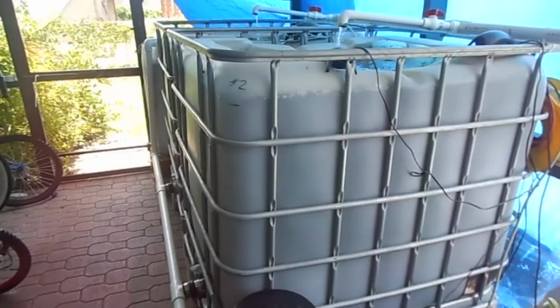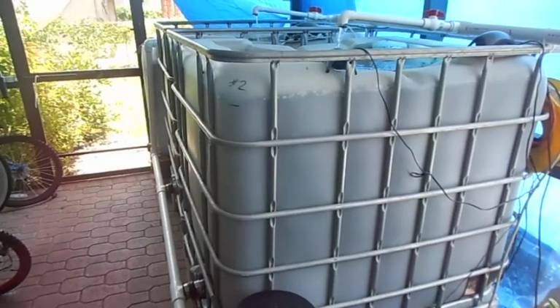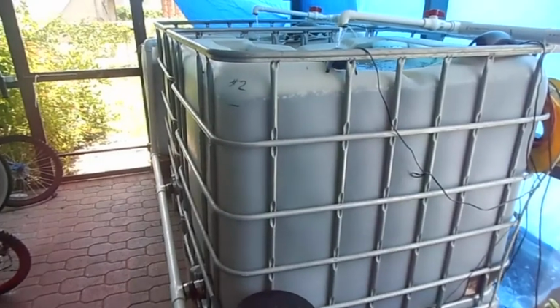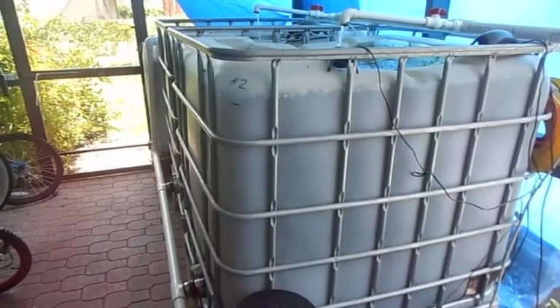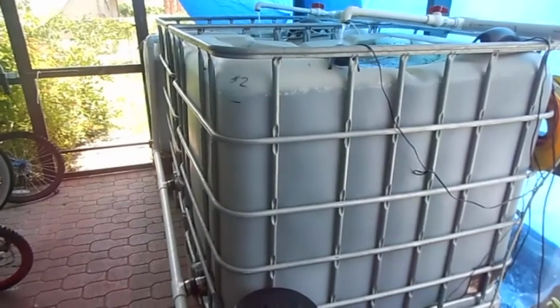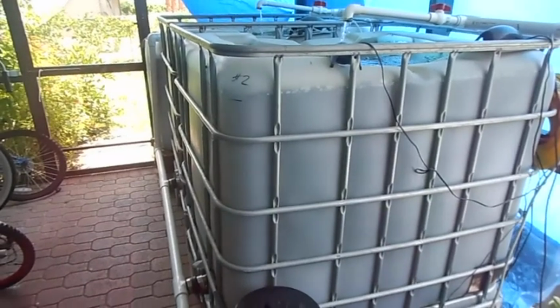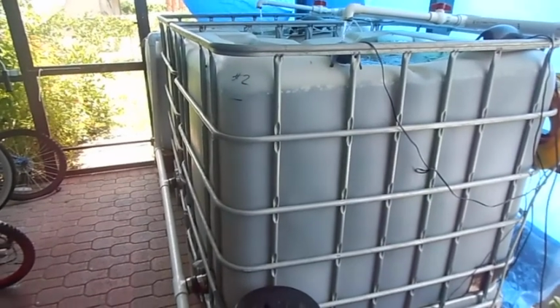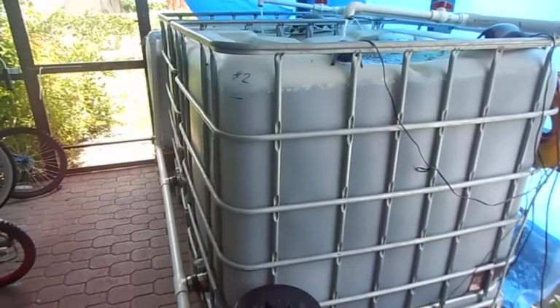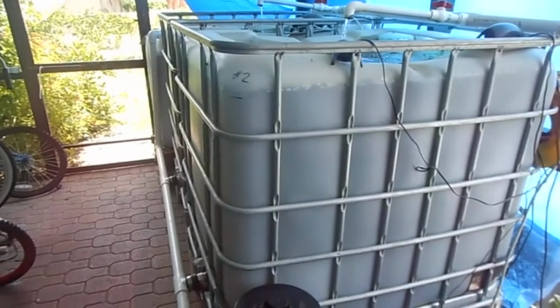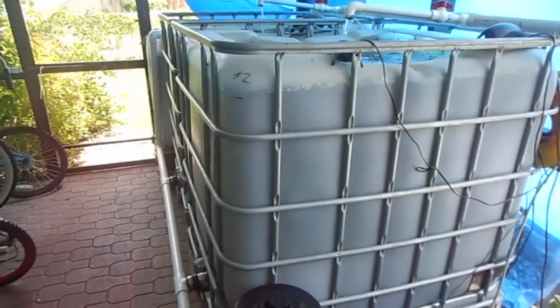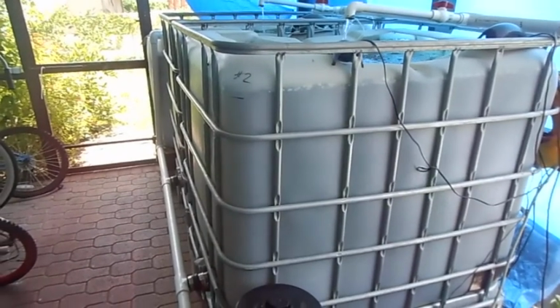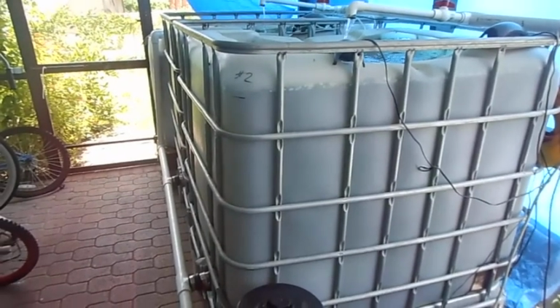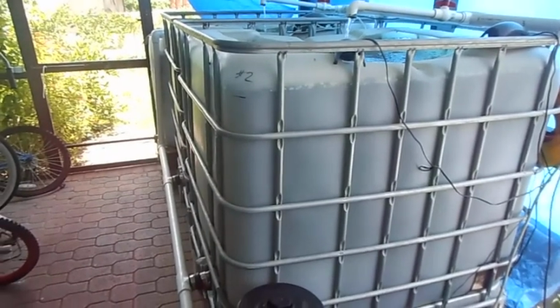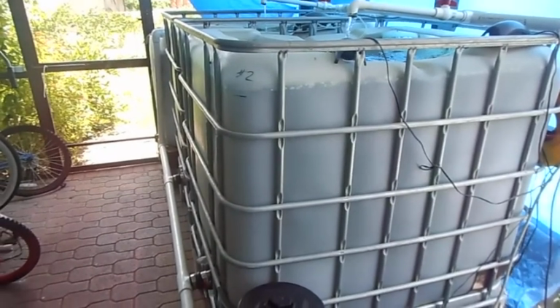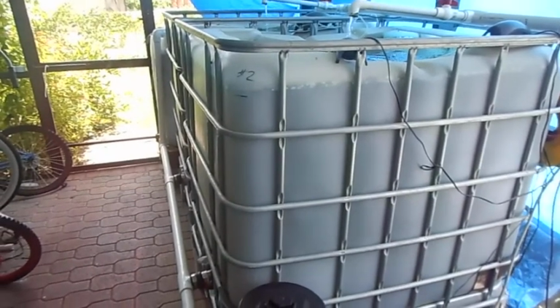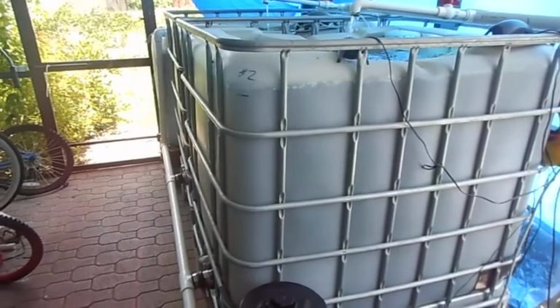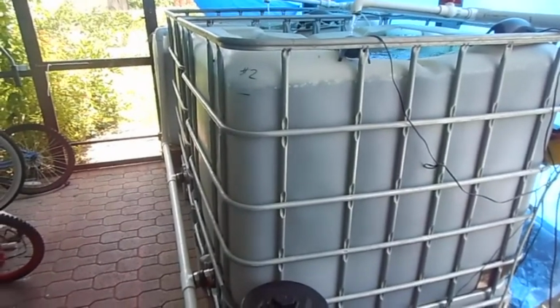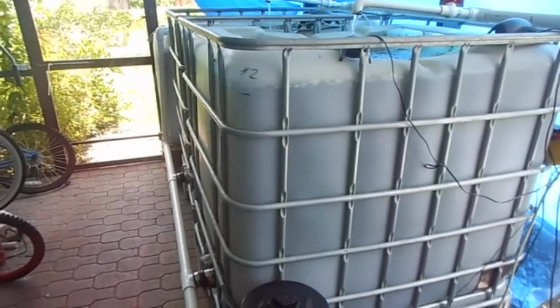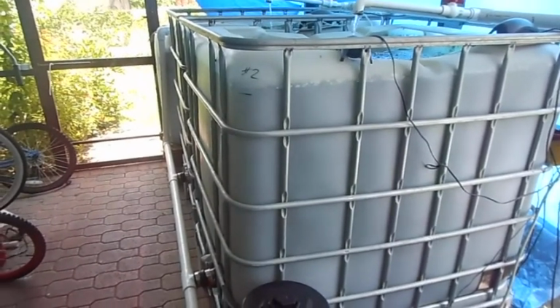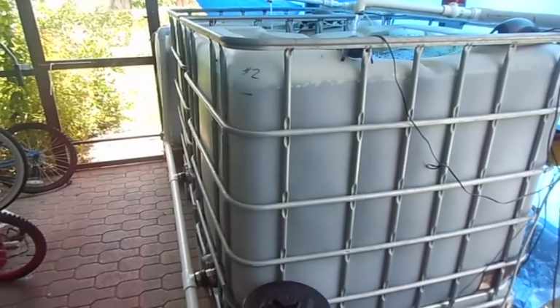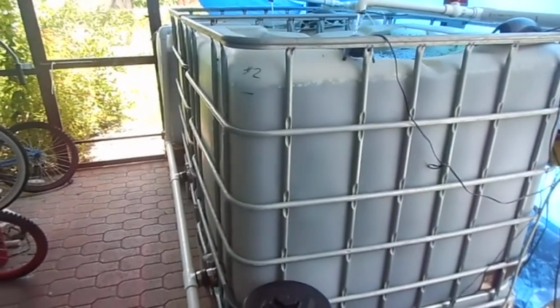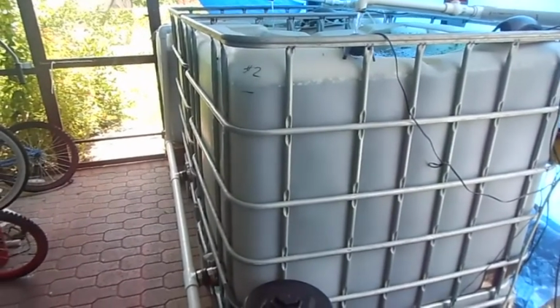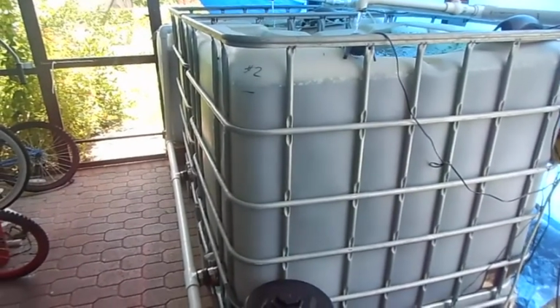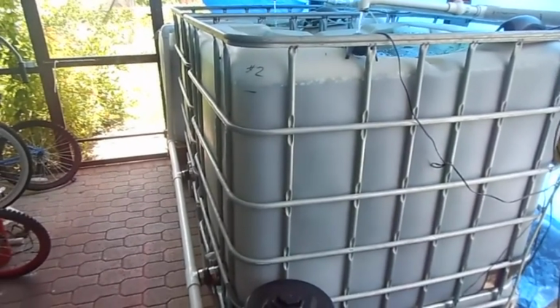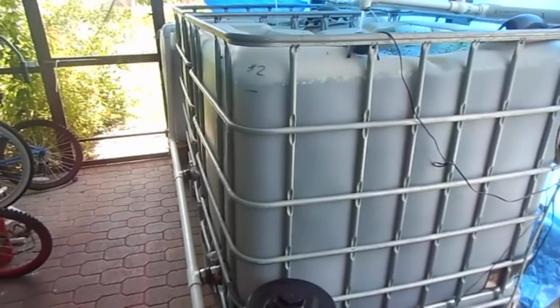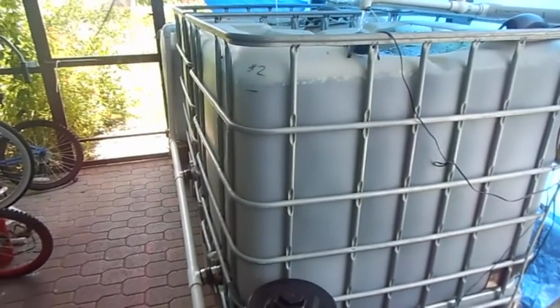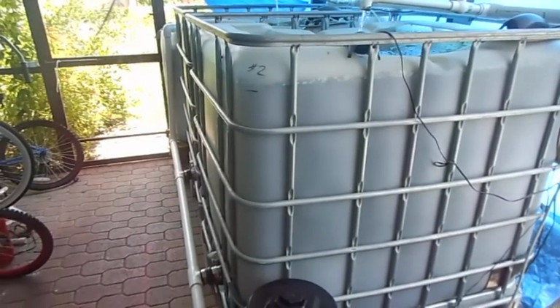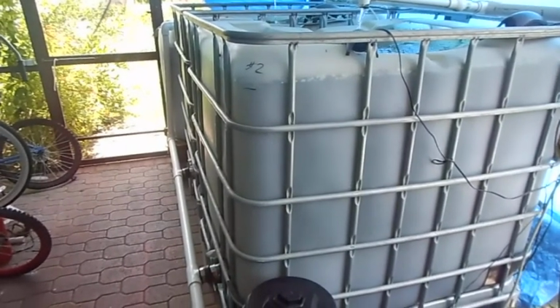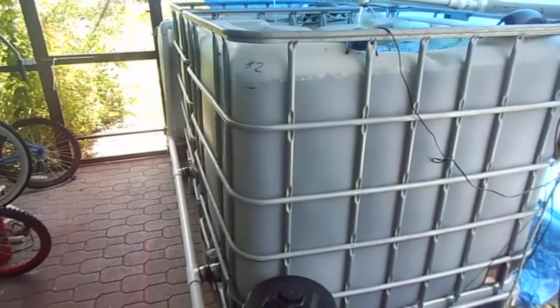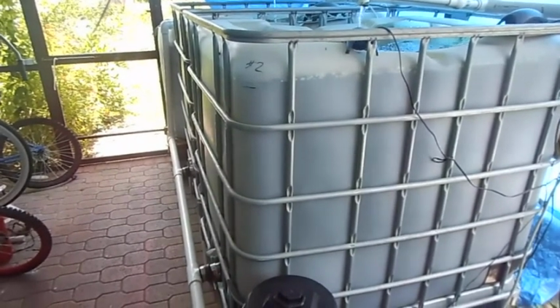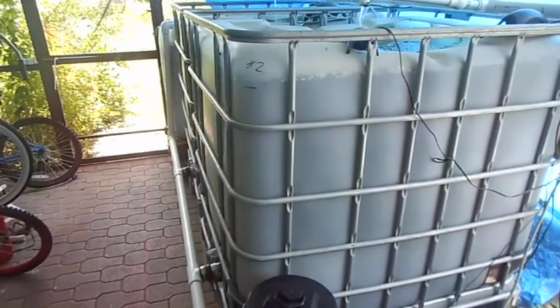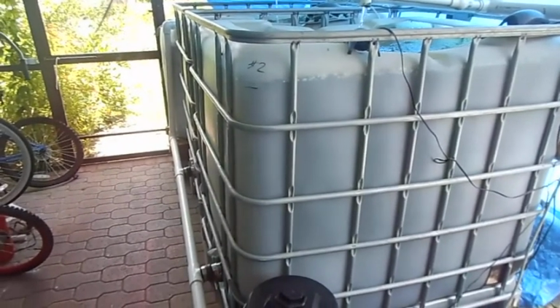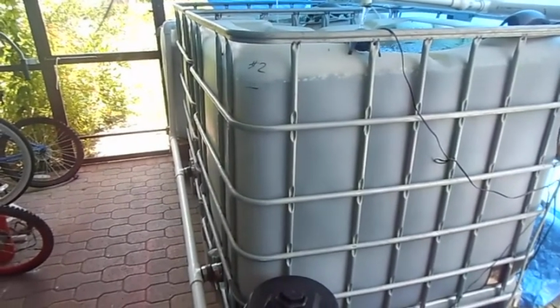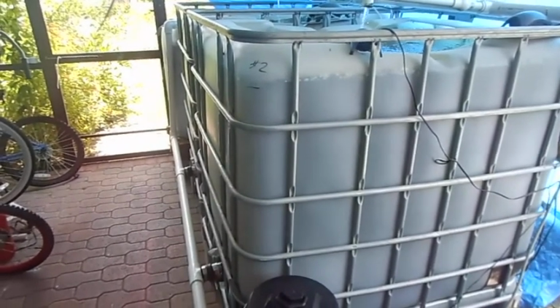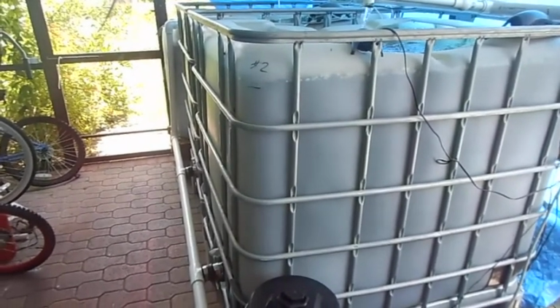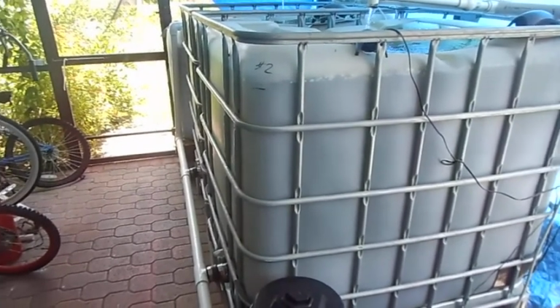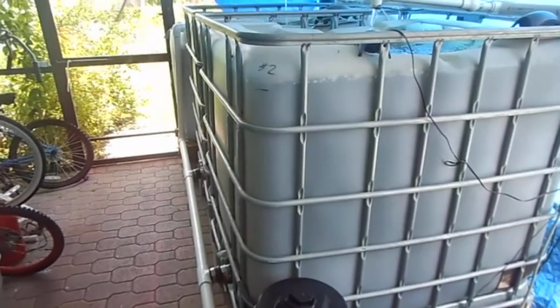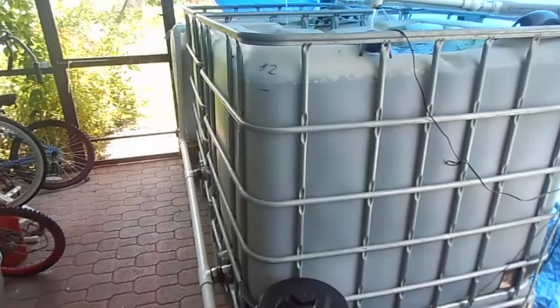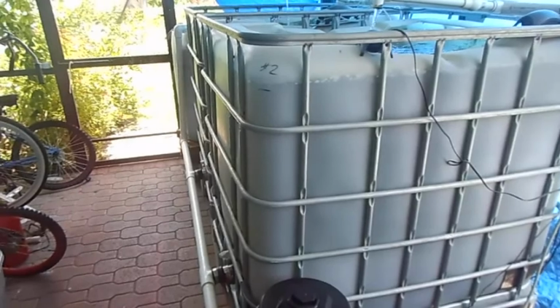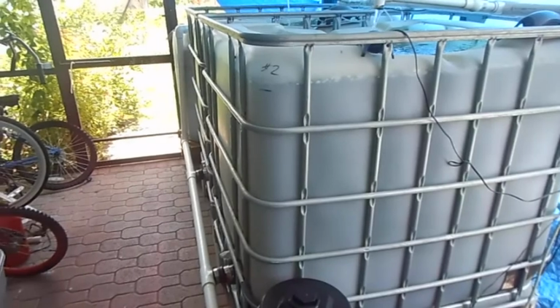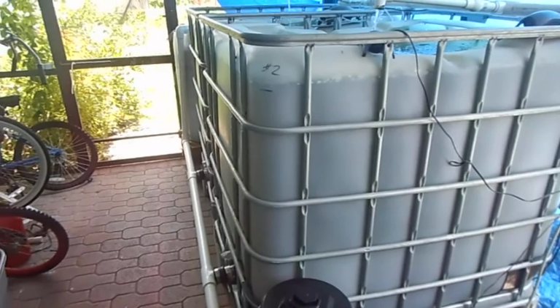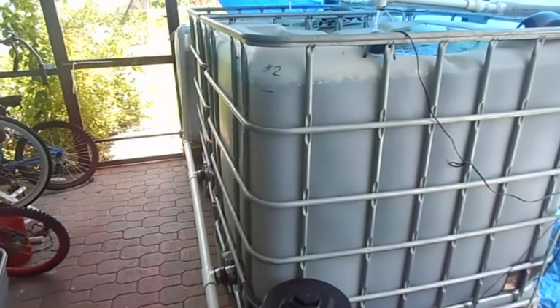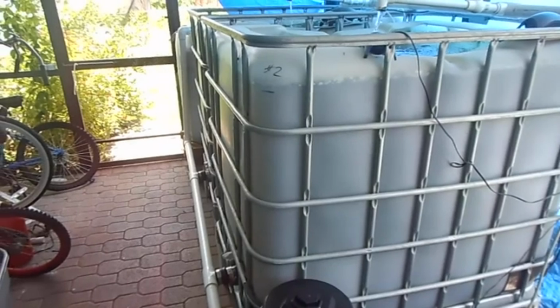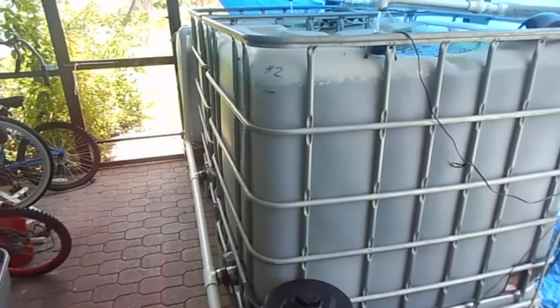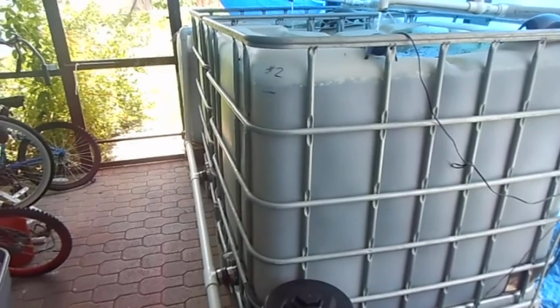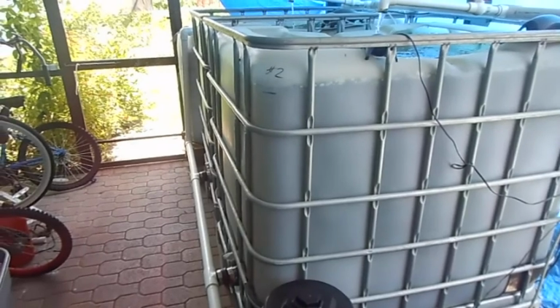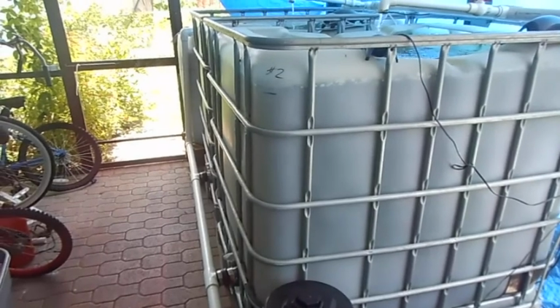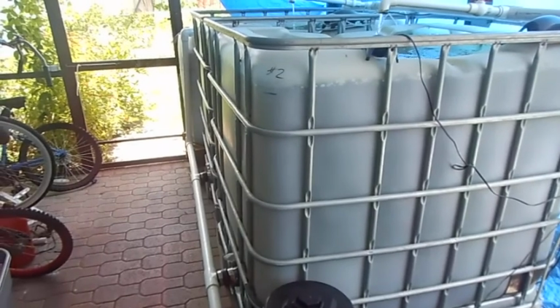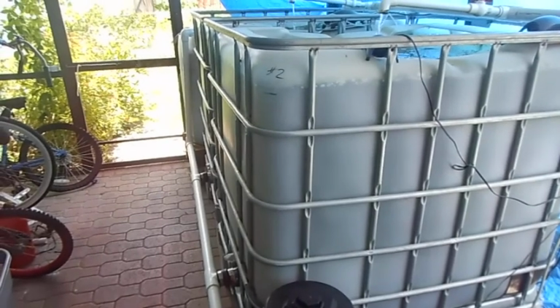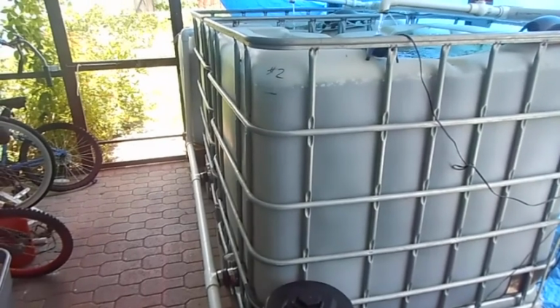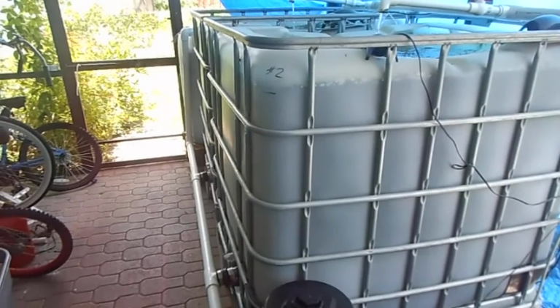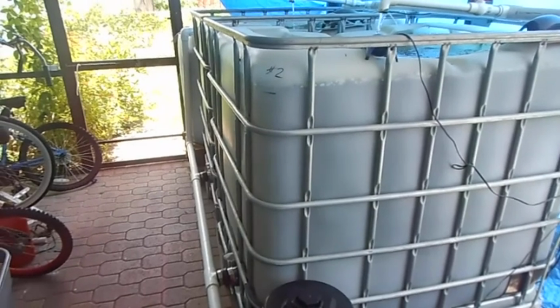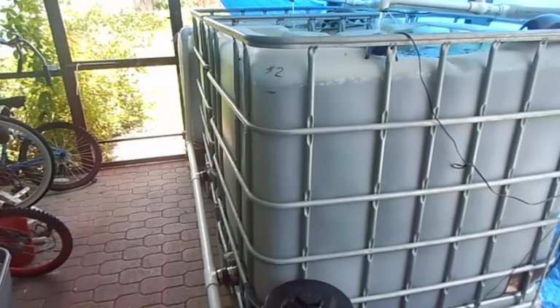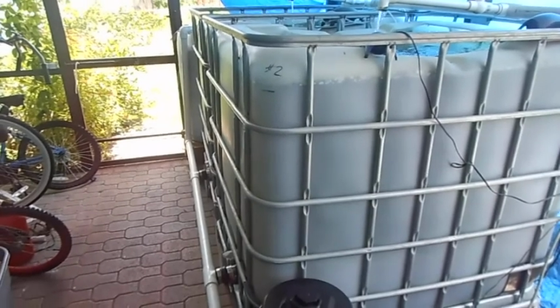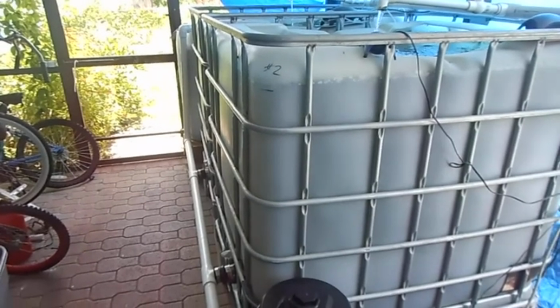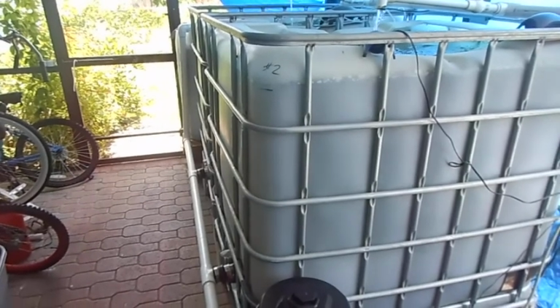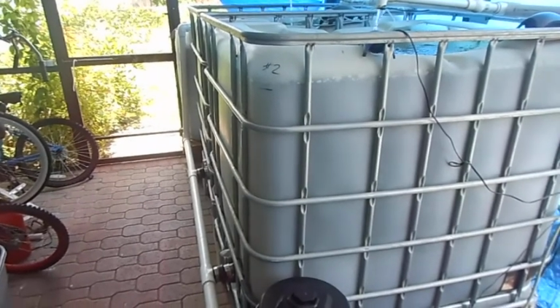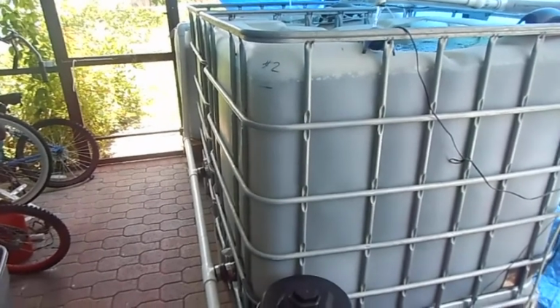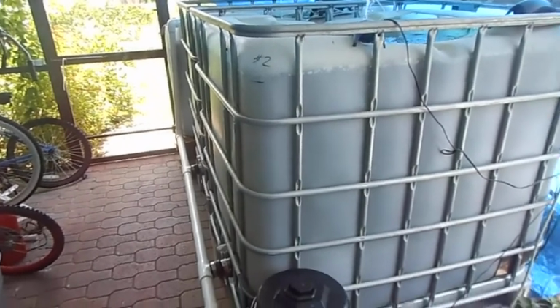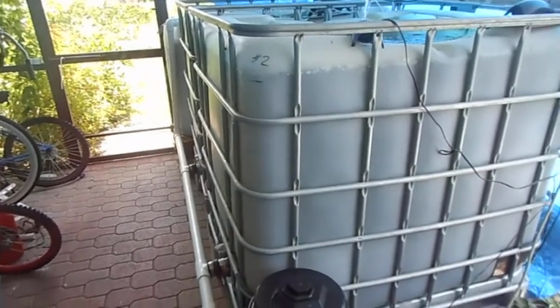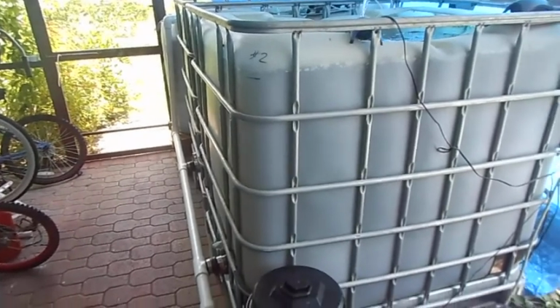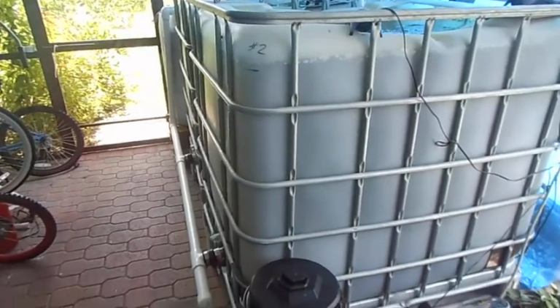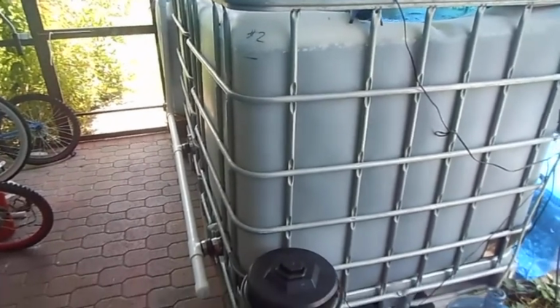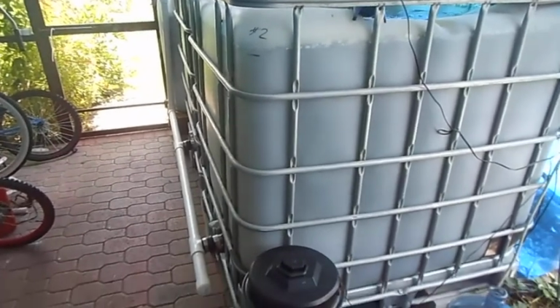This is my outdoor aquaponics system. I have a 550 gallon system — I got two 275 gallon IBC totes.